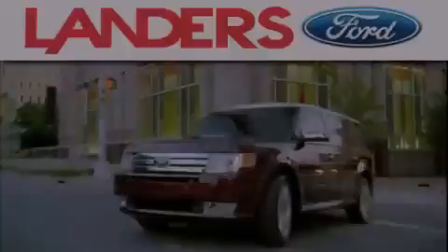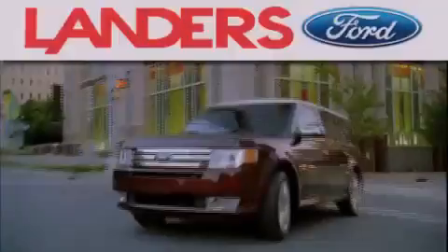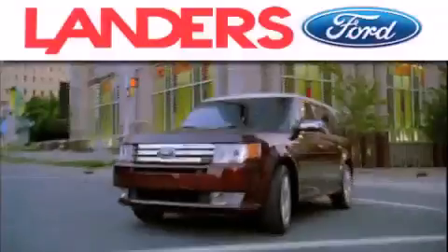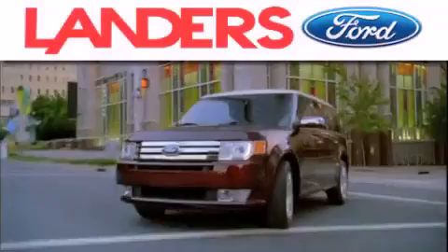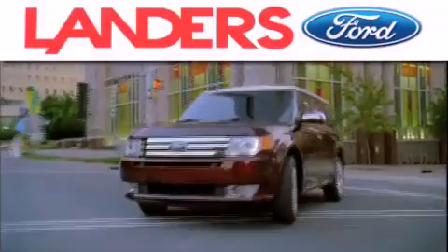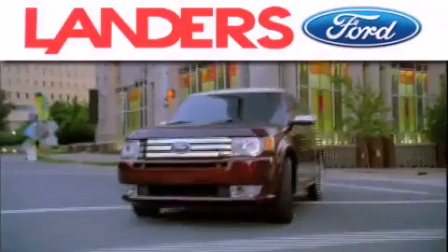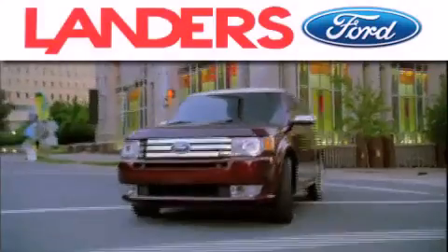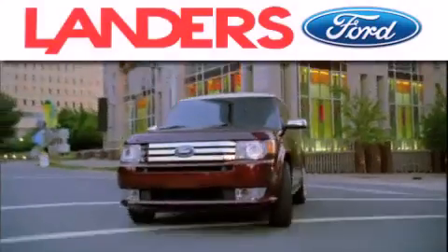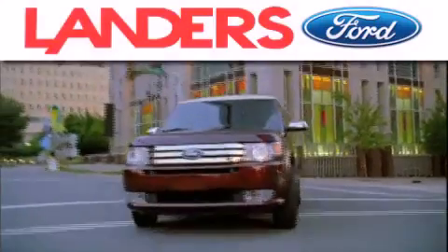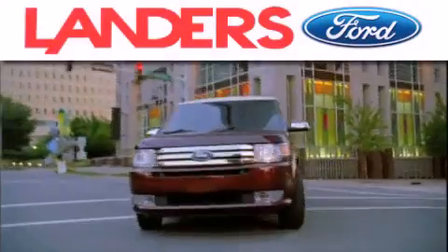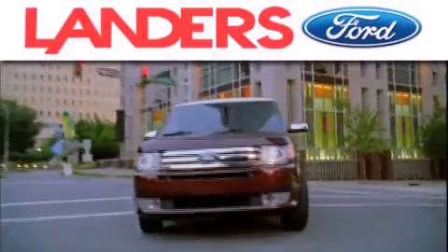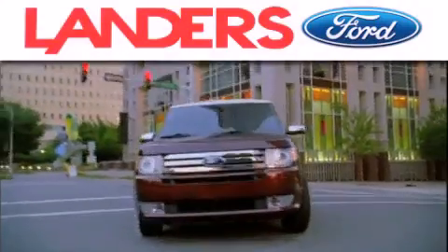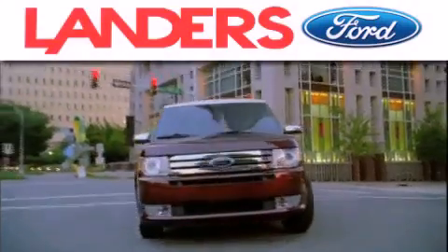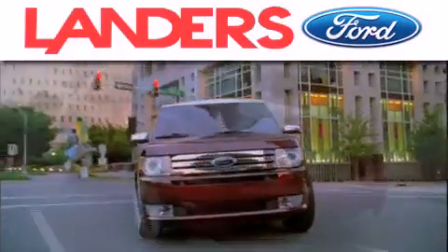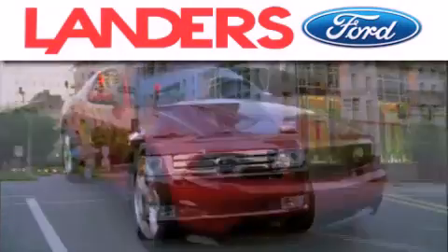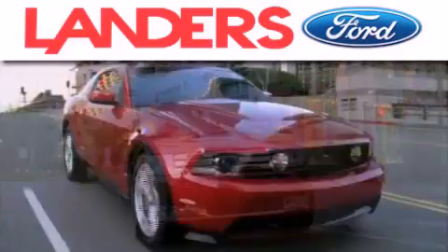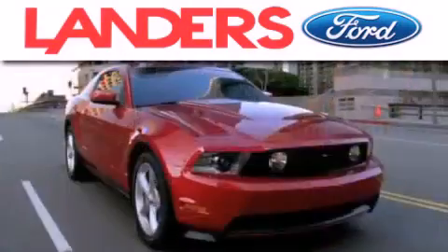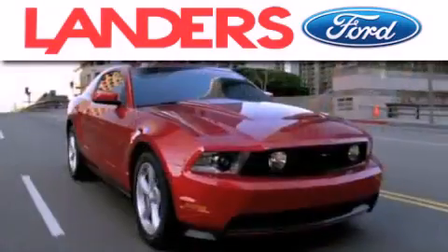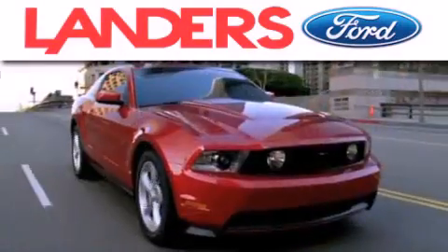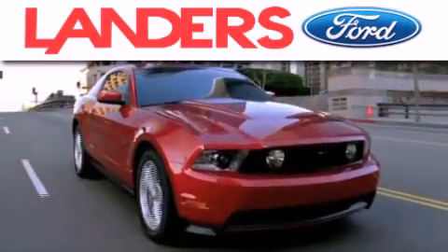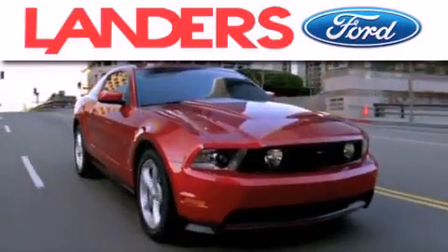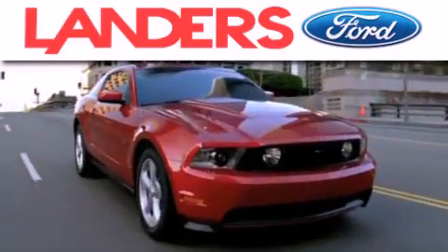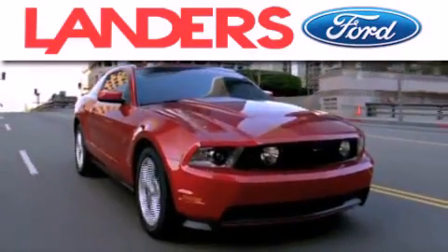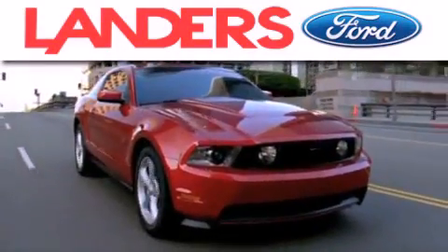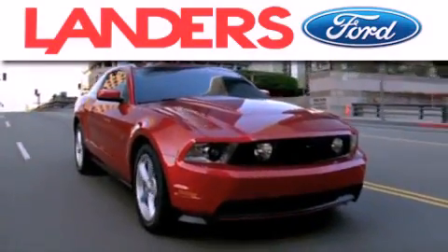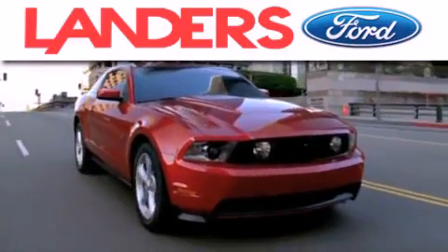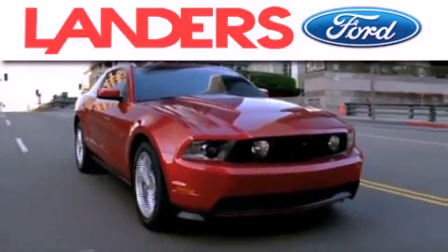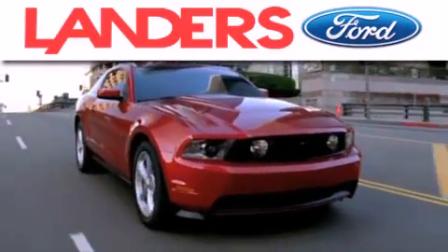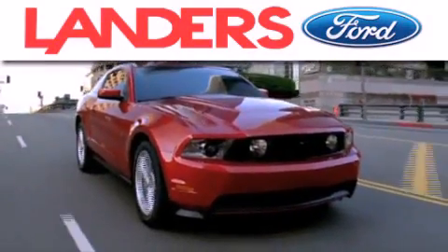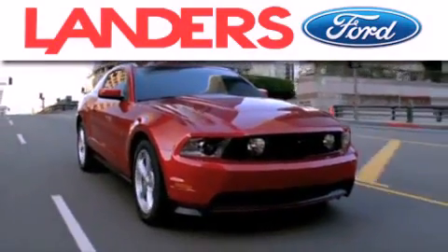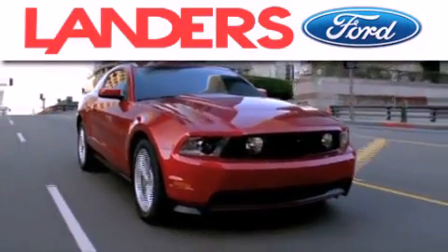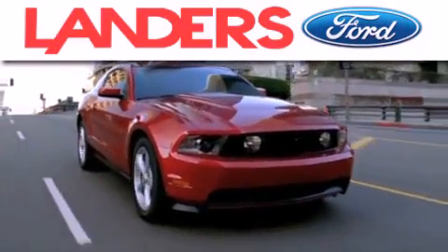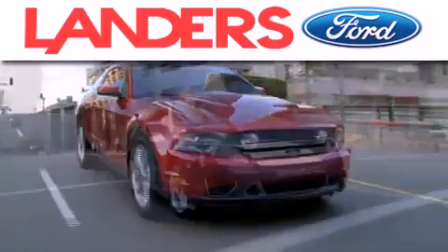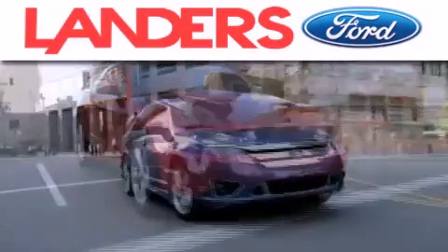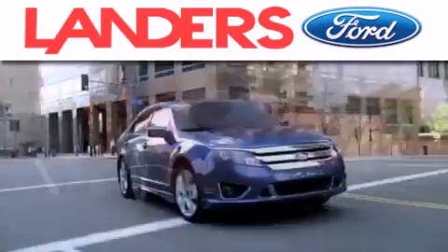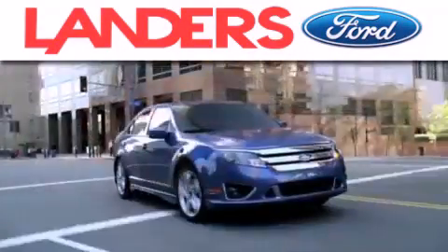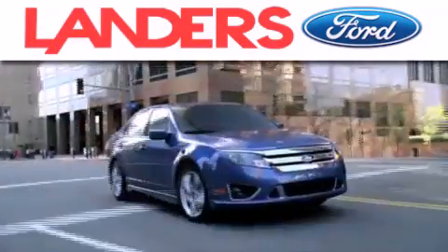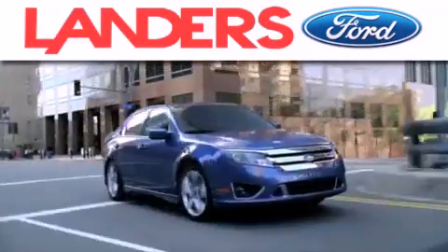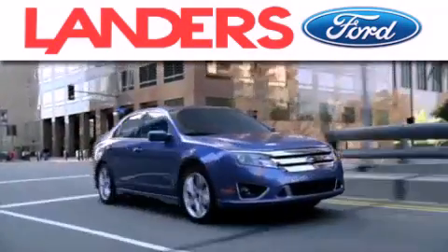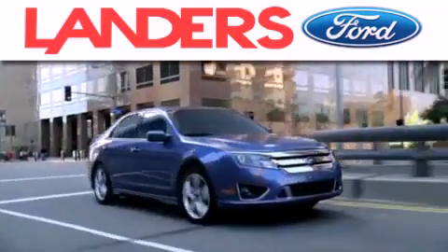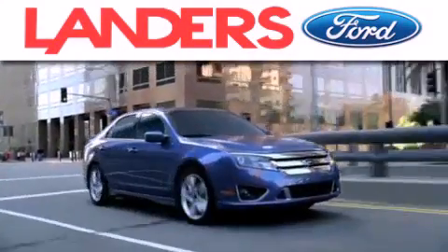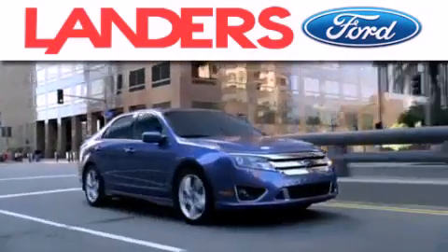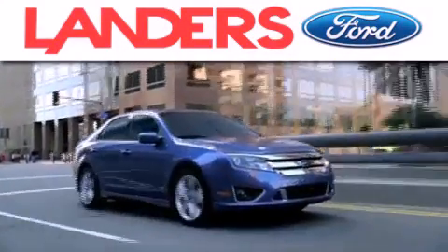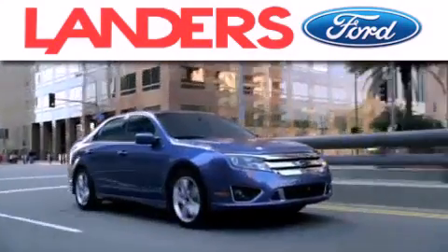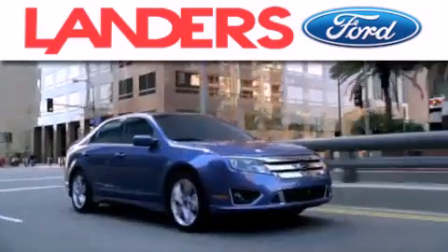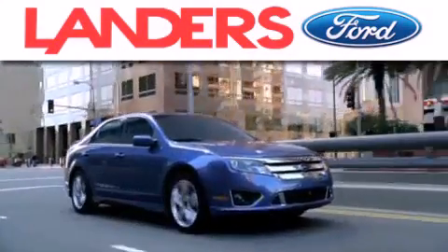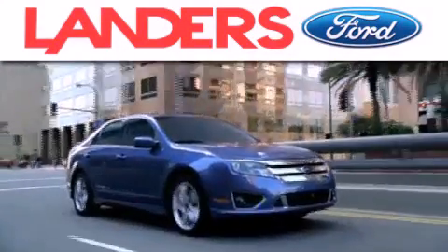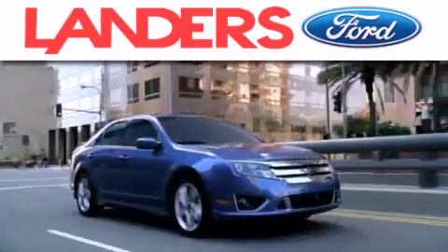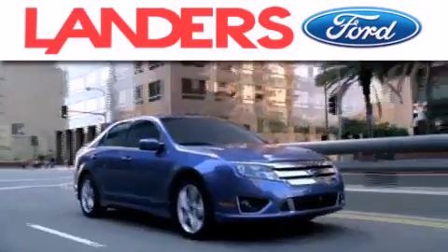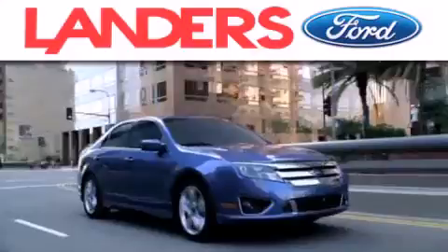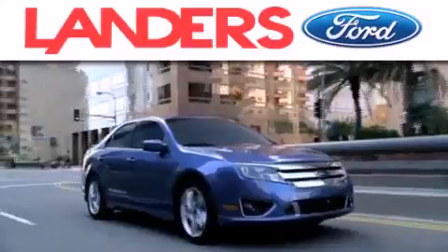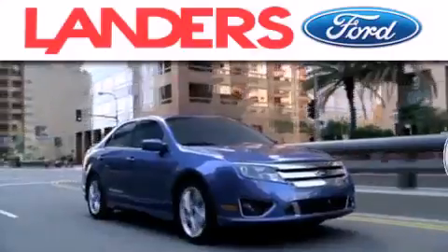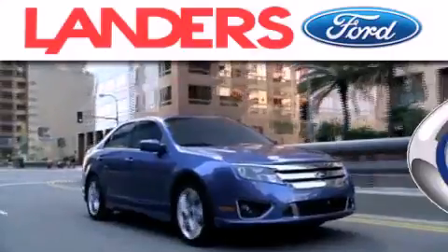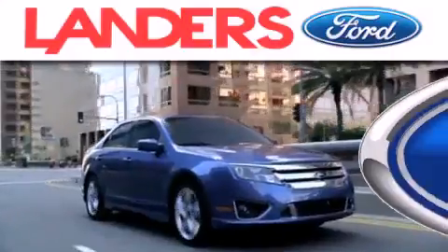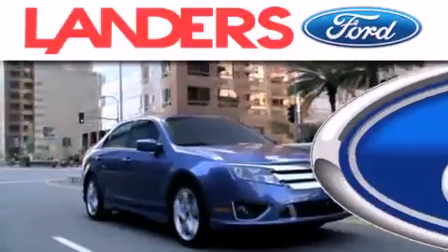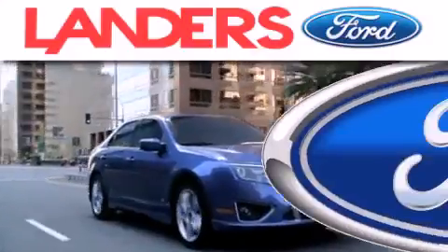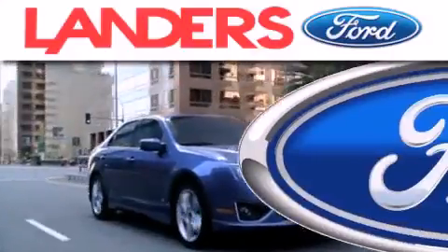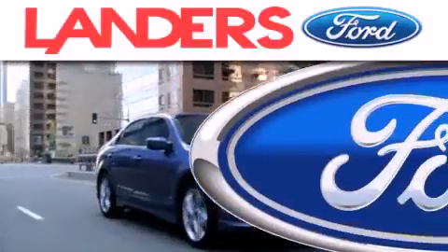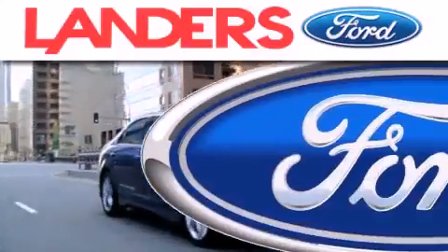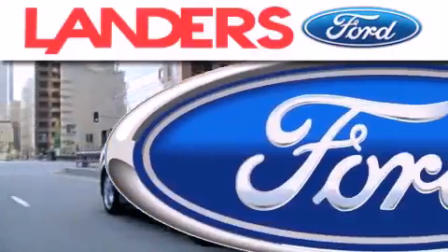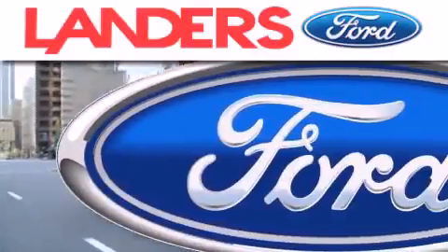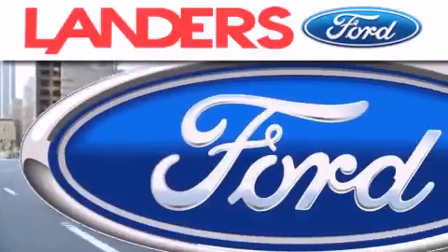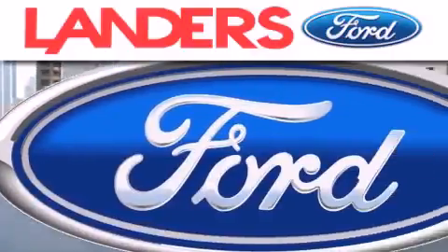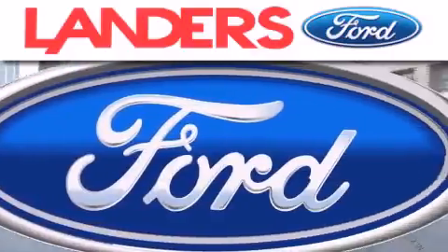Landers Ford is dedicated to doing everything possible to ensure that the experience you have selecting your next vehicle is as pleasant as possible.